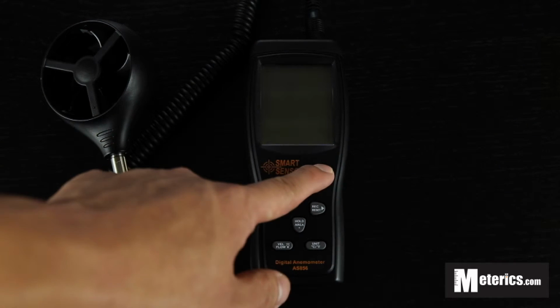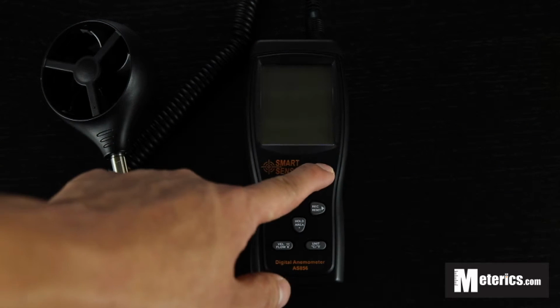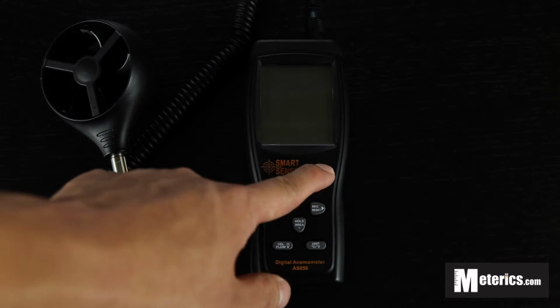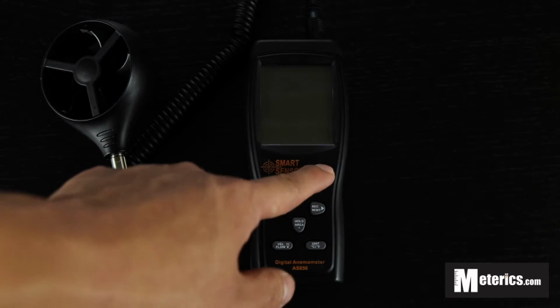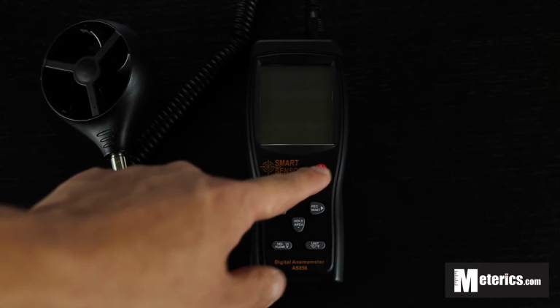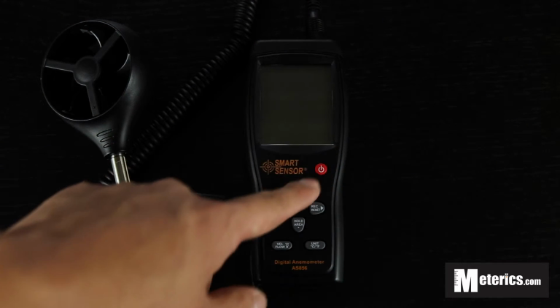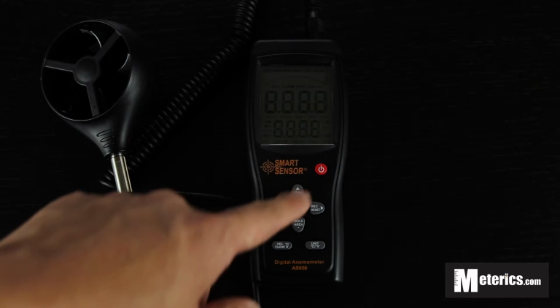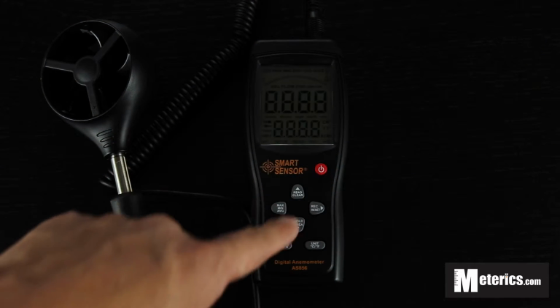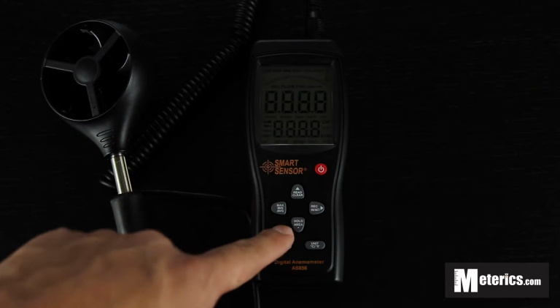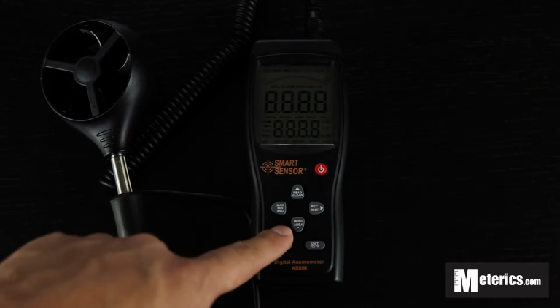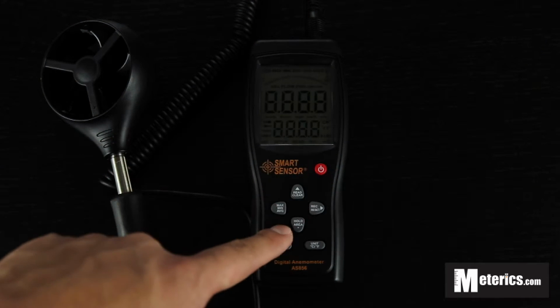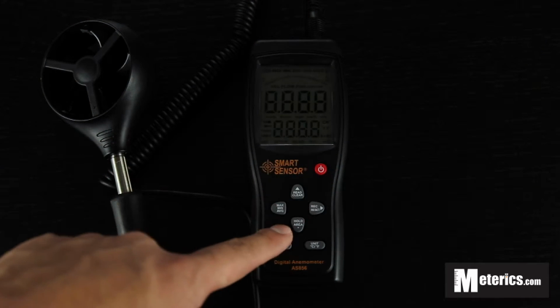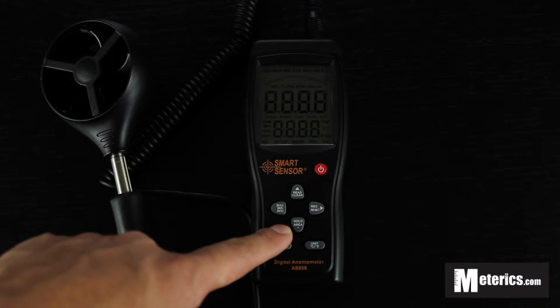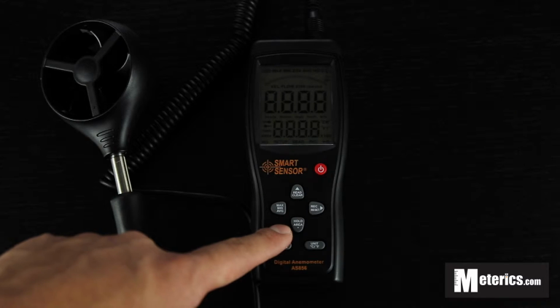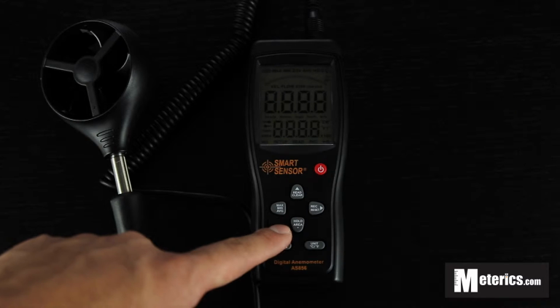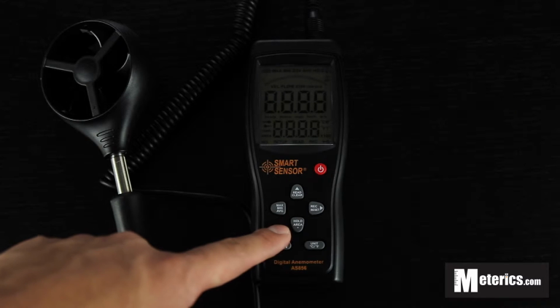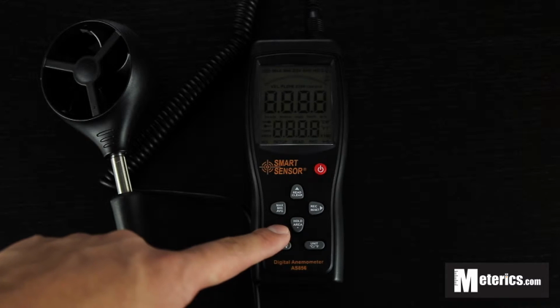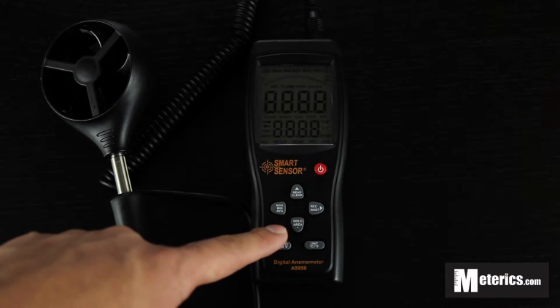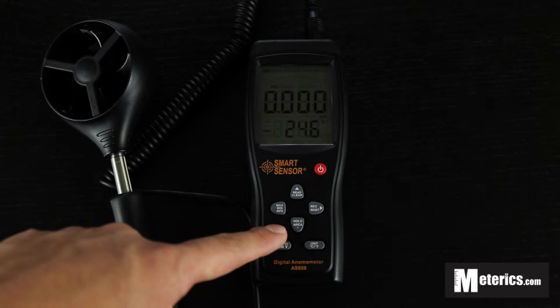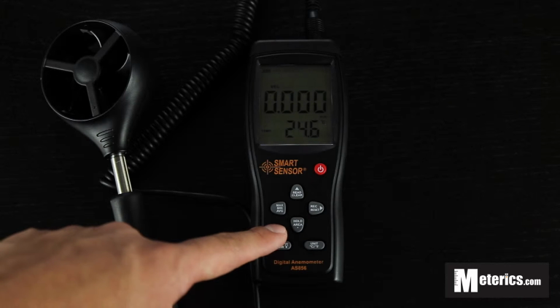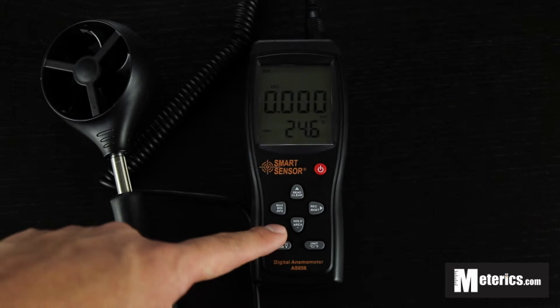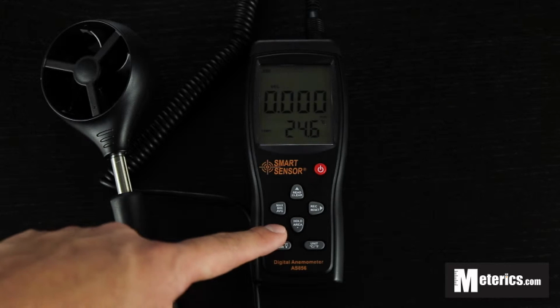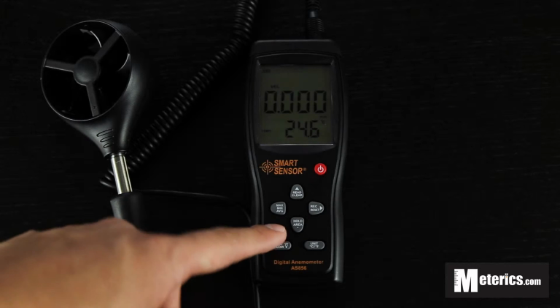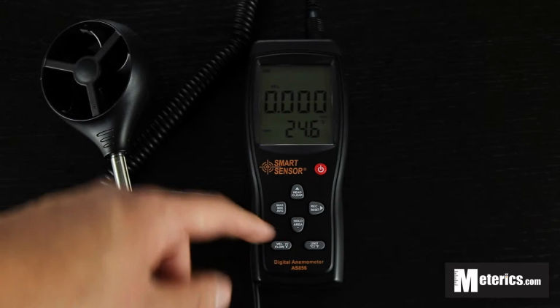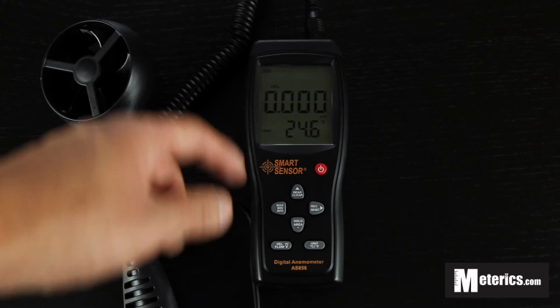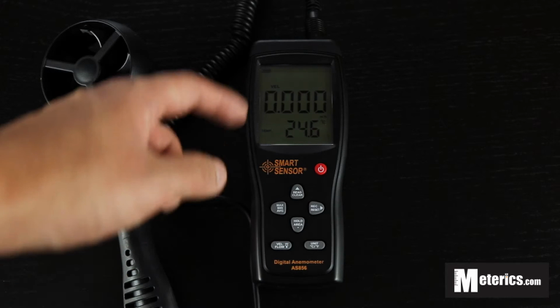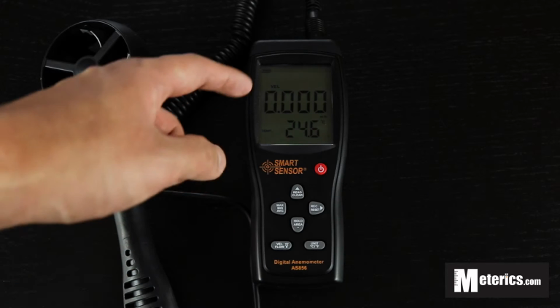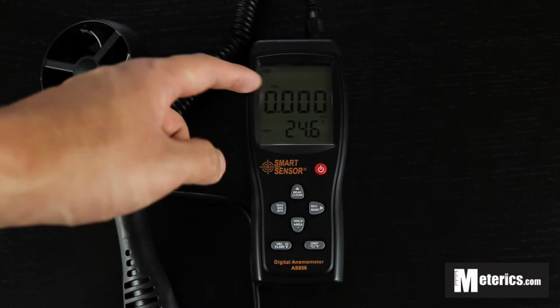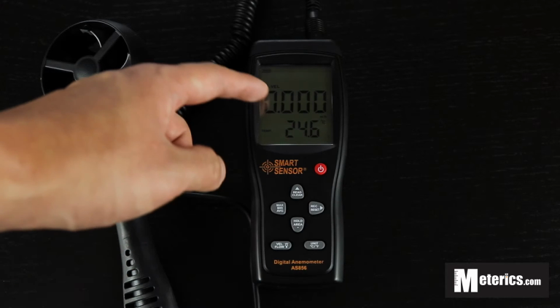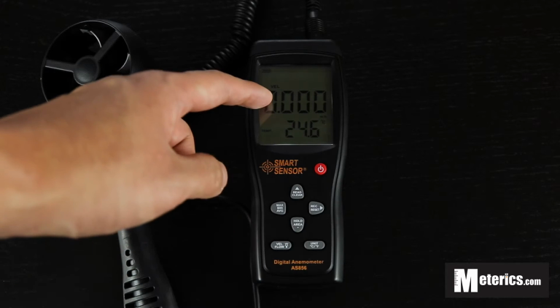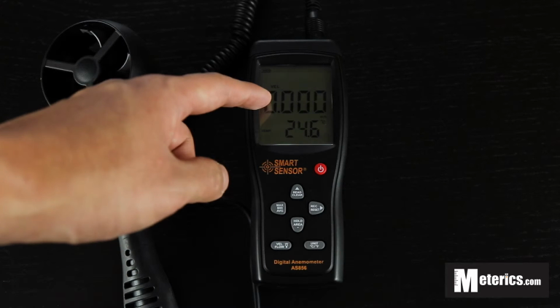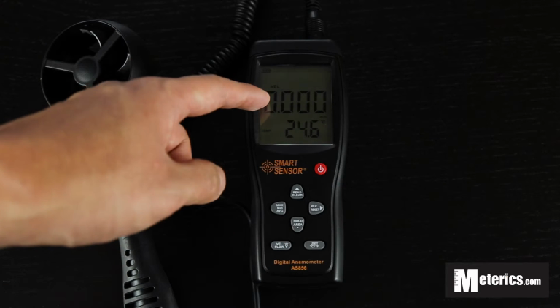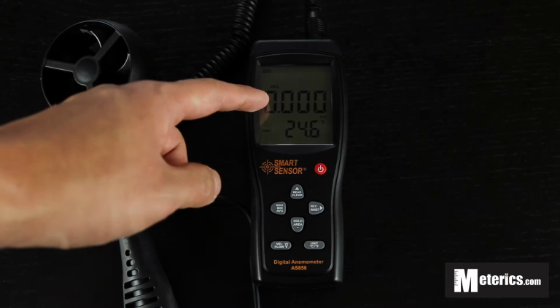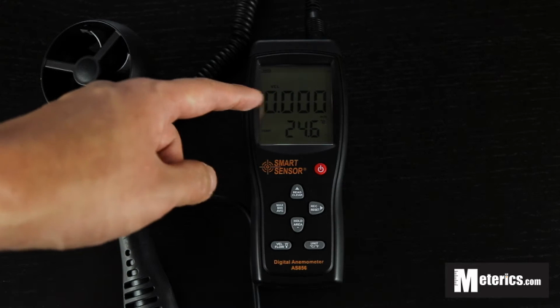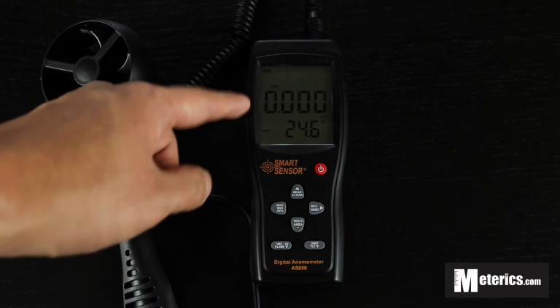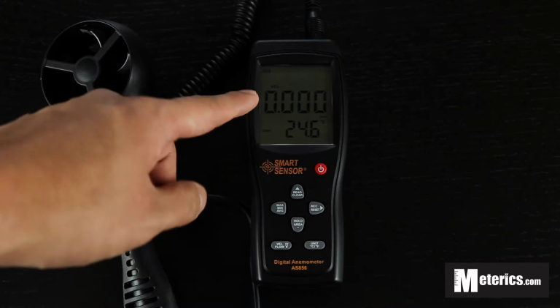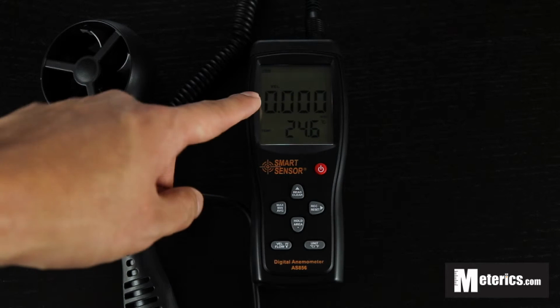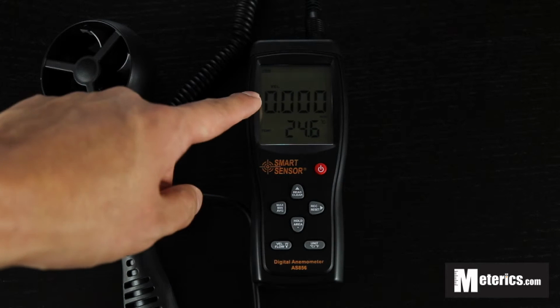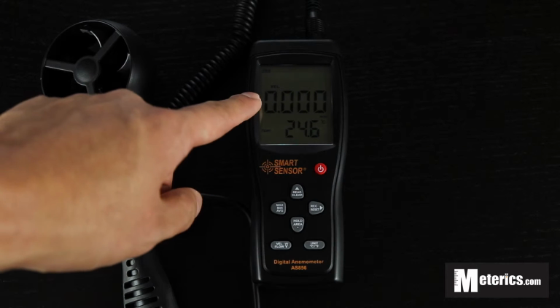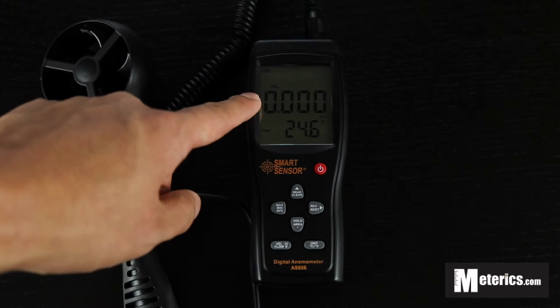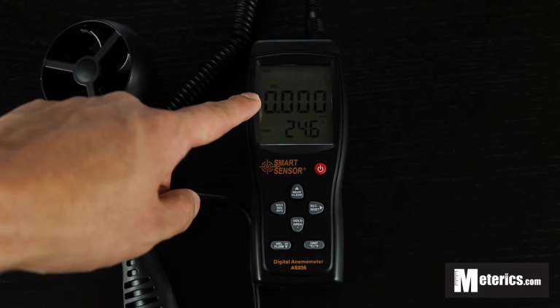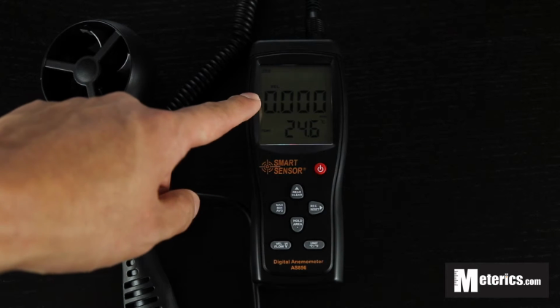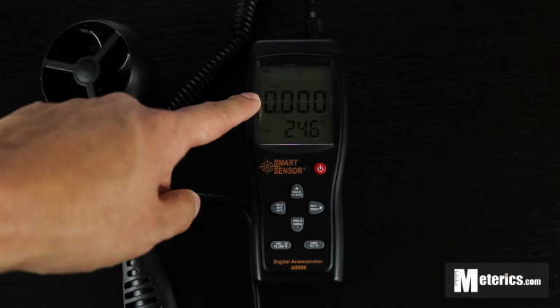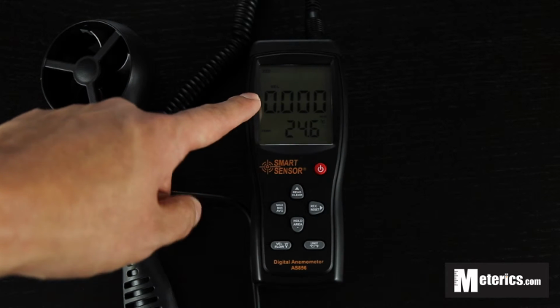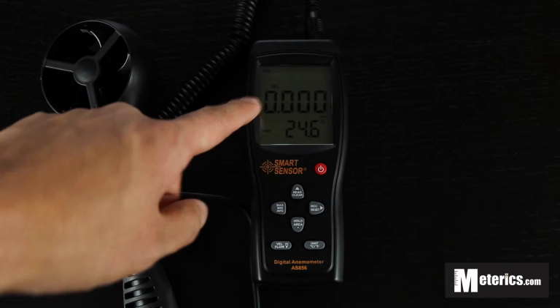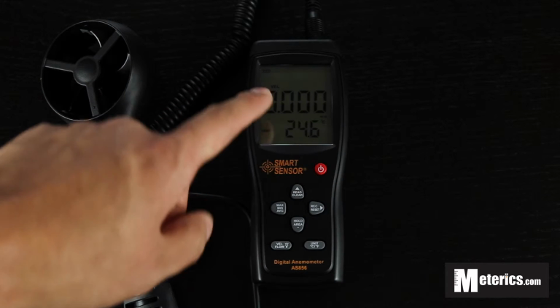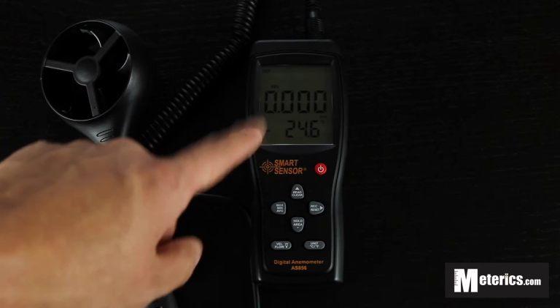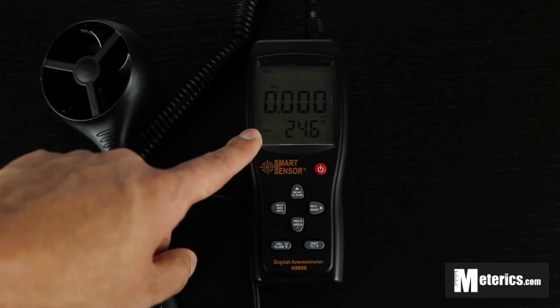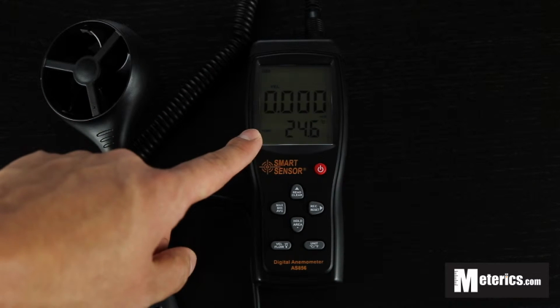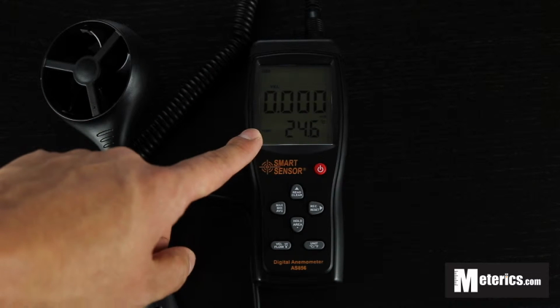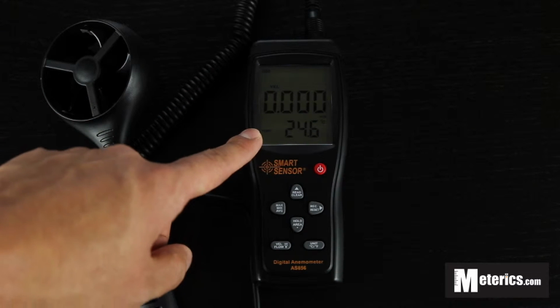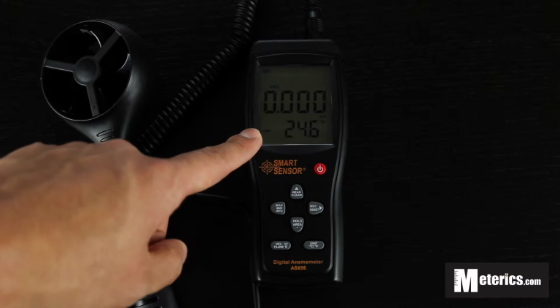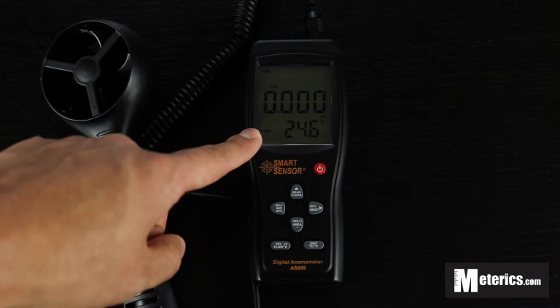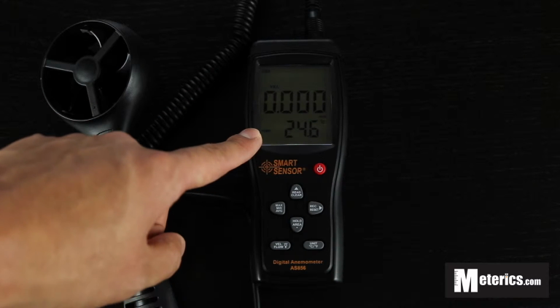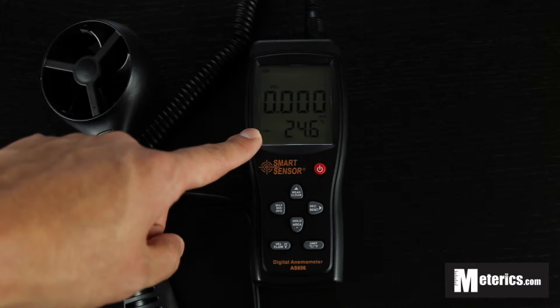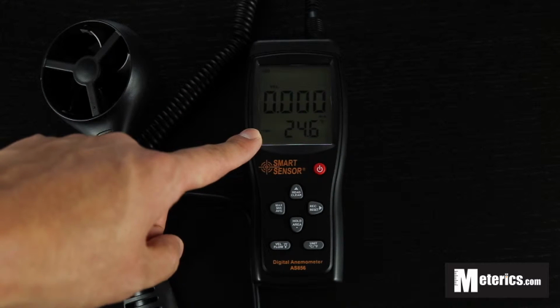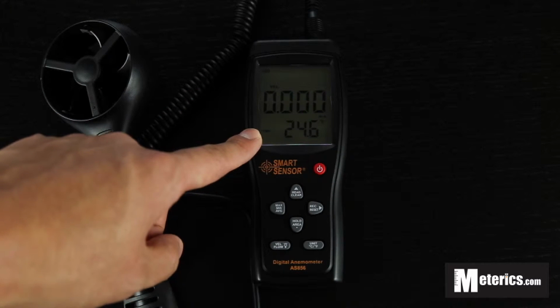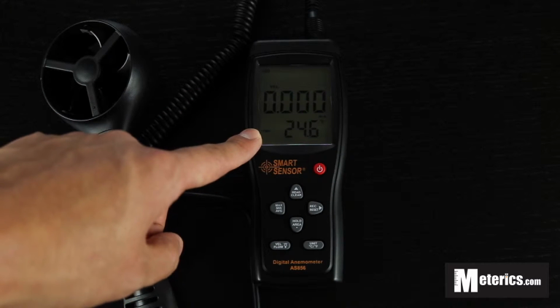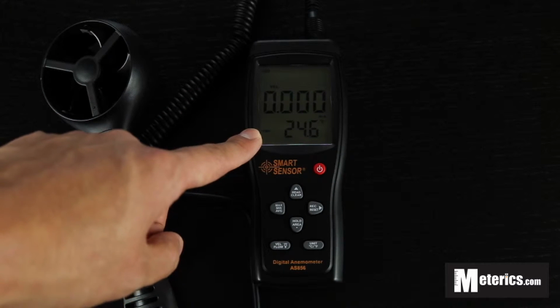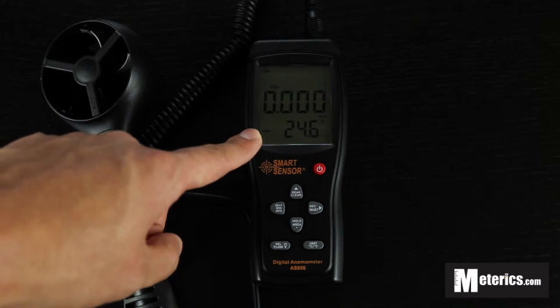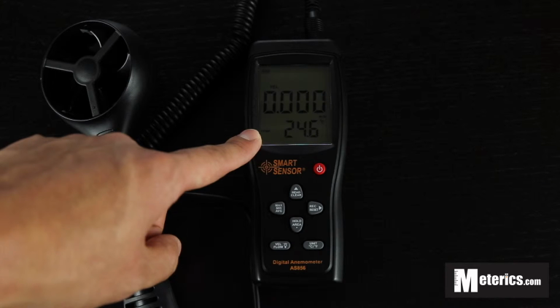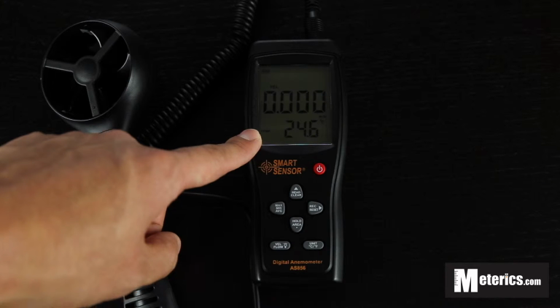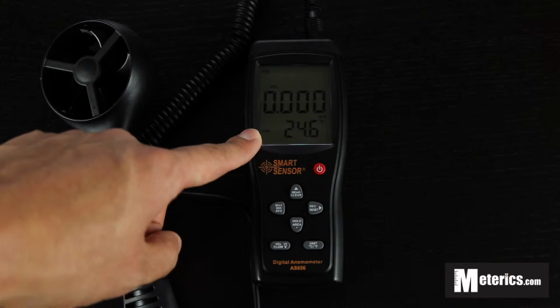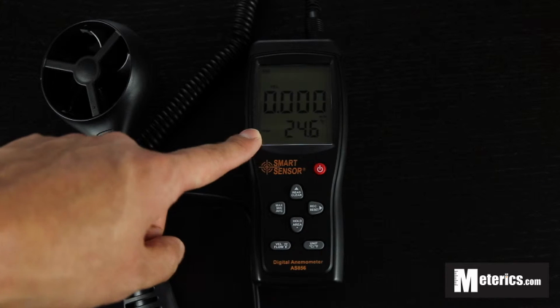So let's turn it on. As you can see, on top you will get the wind speed. The bottom is the temperature.